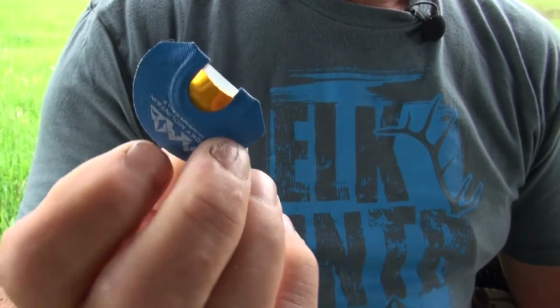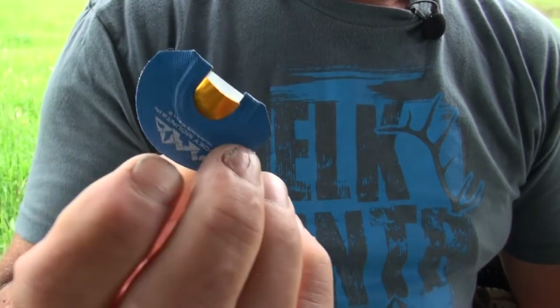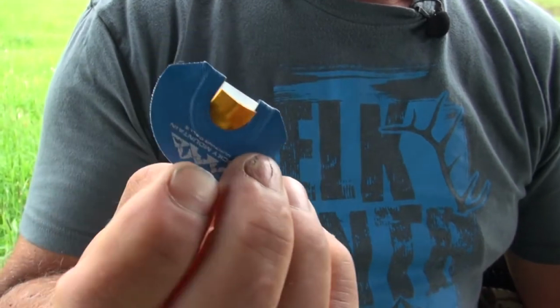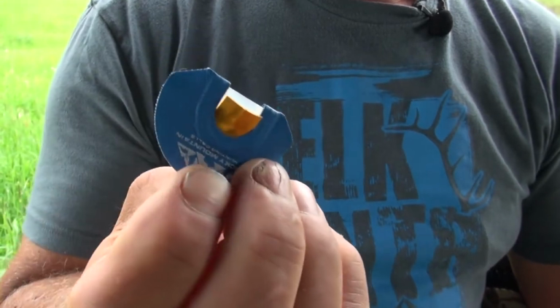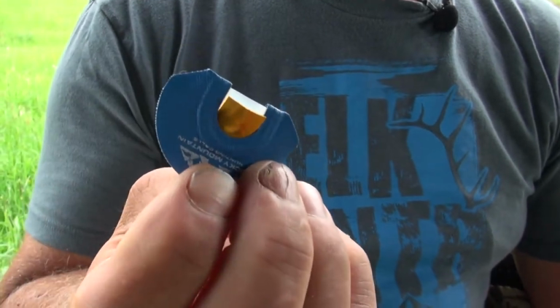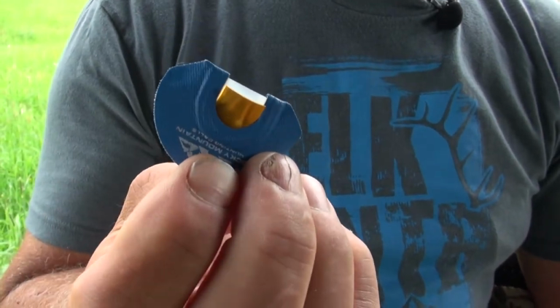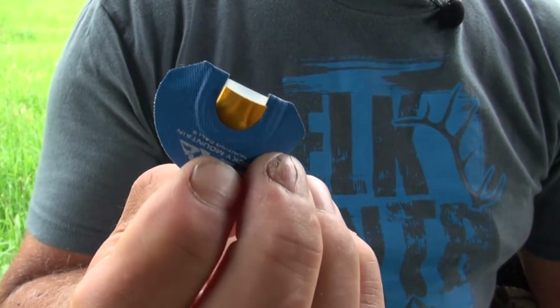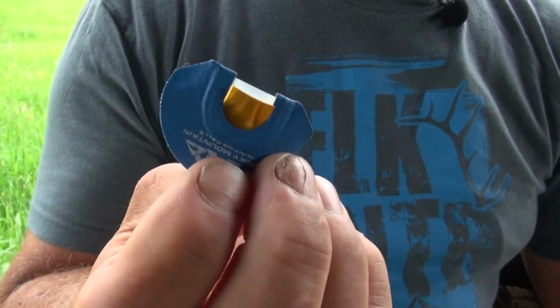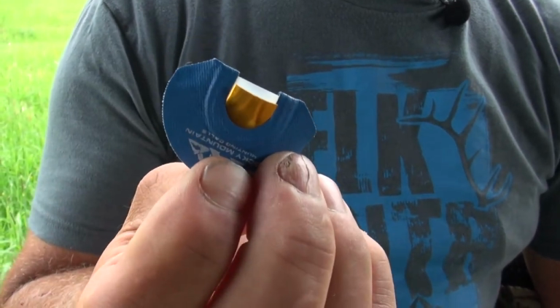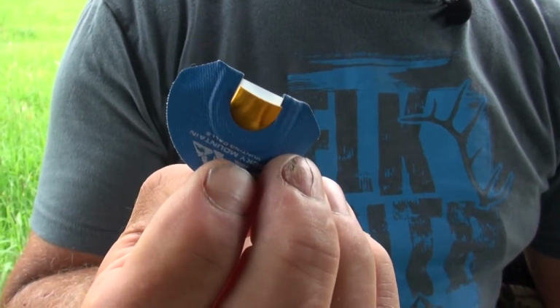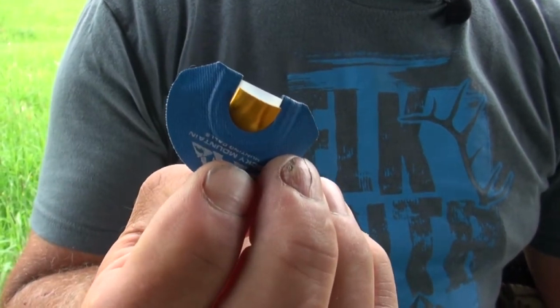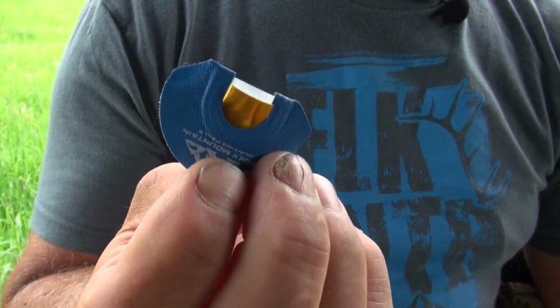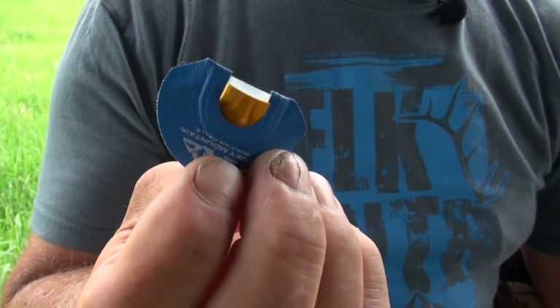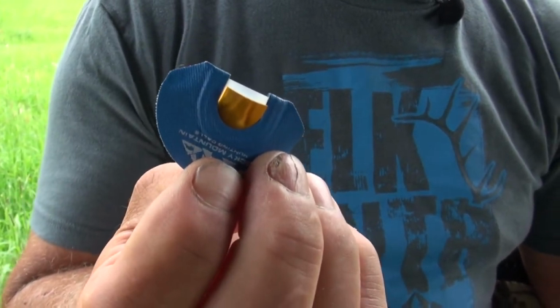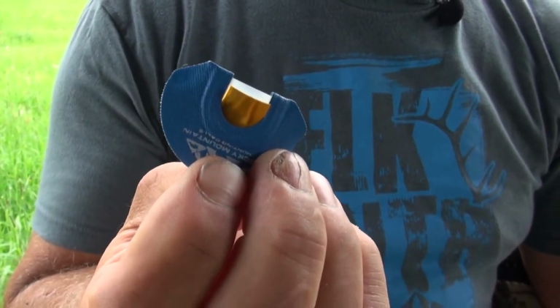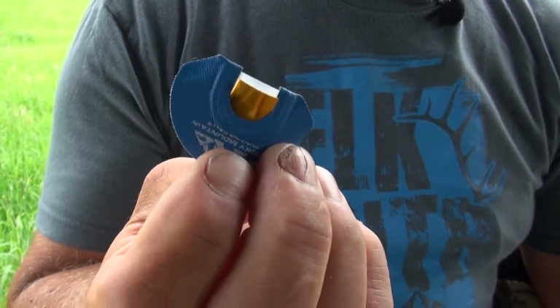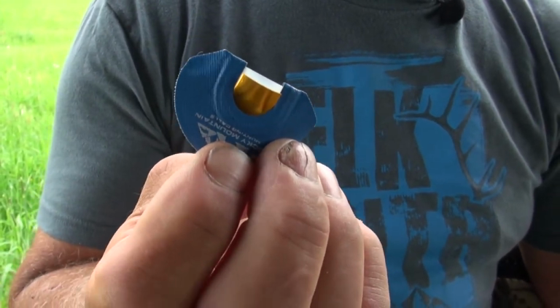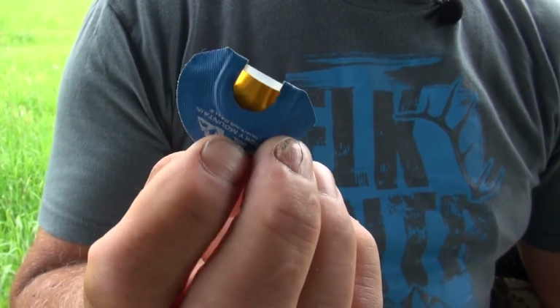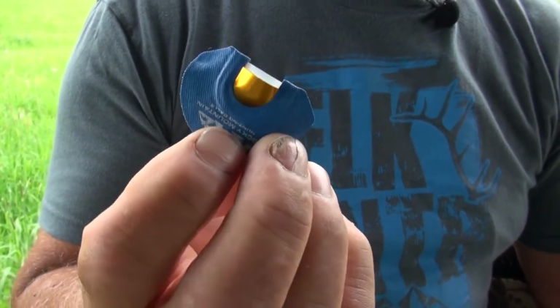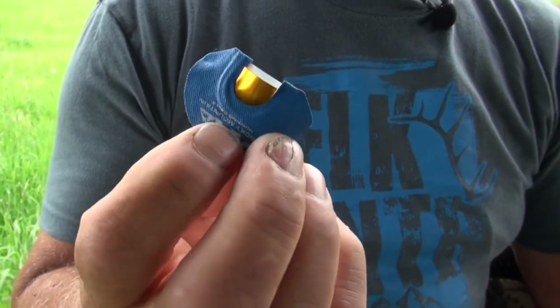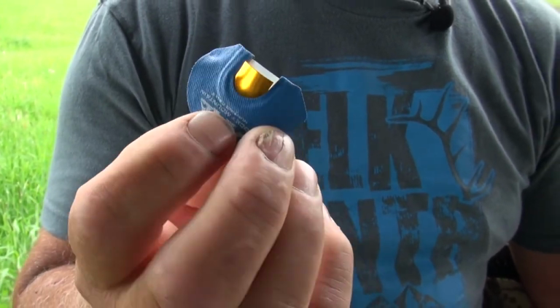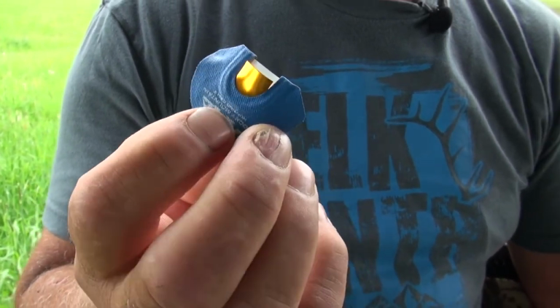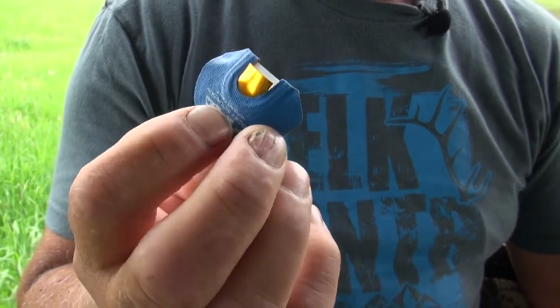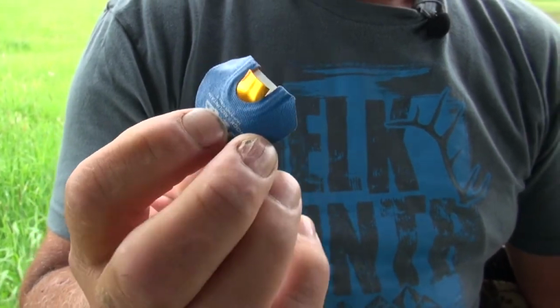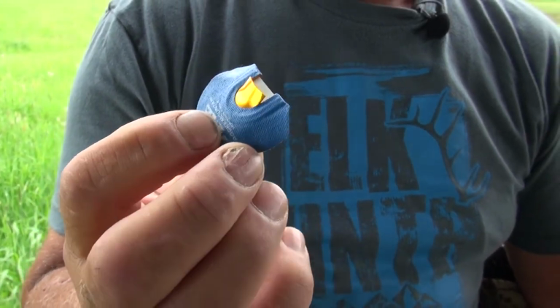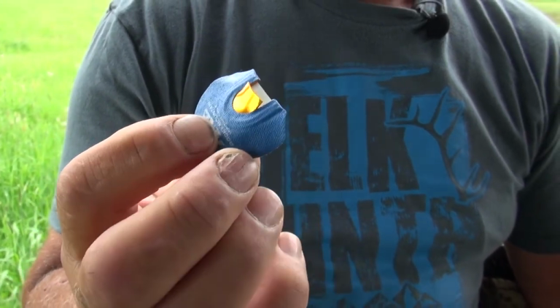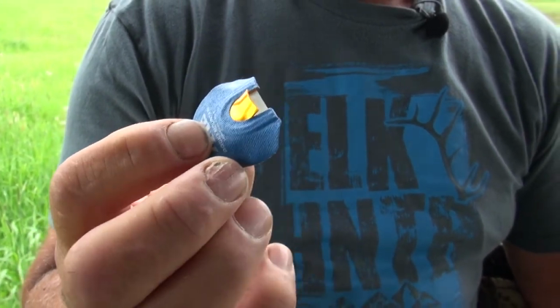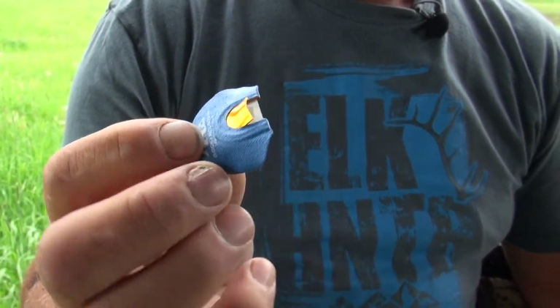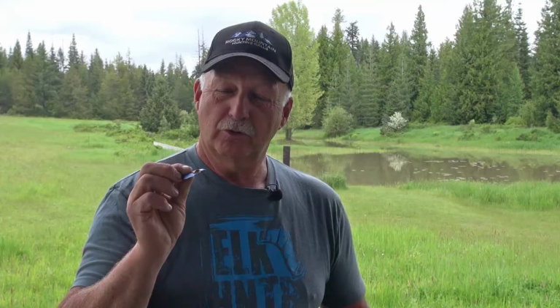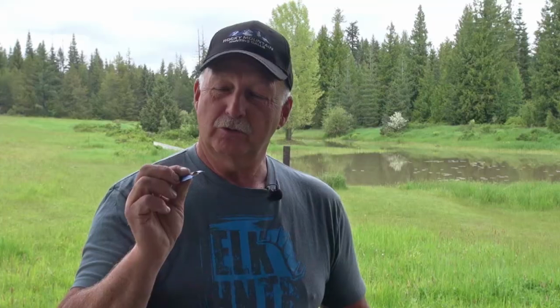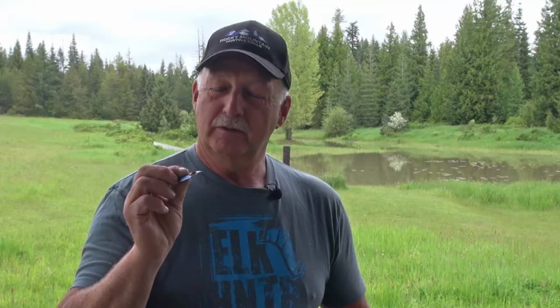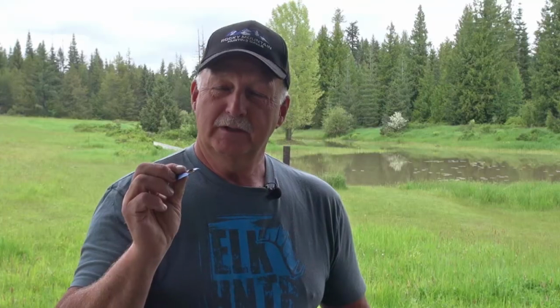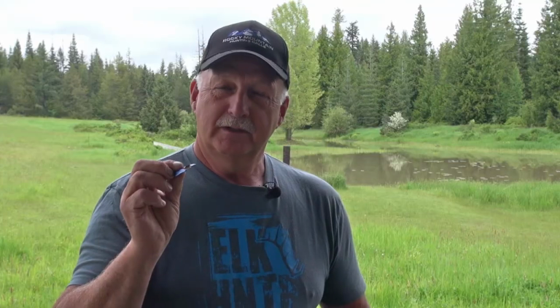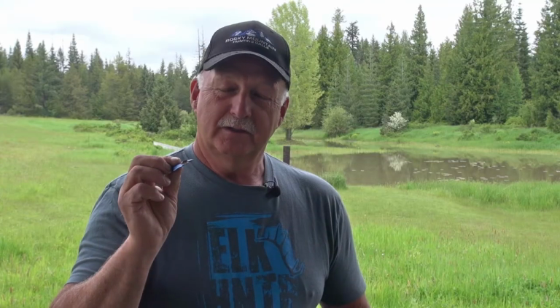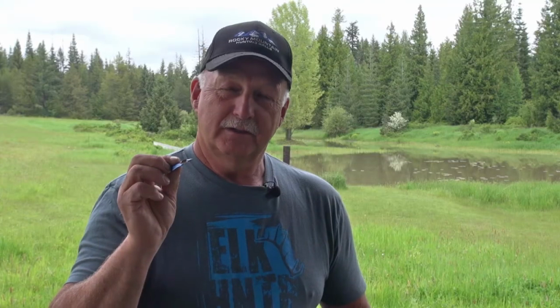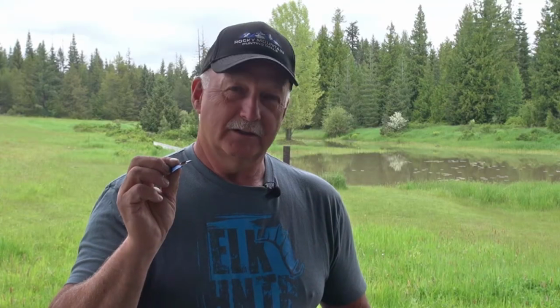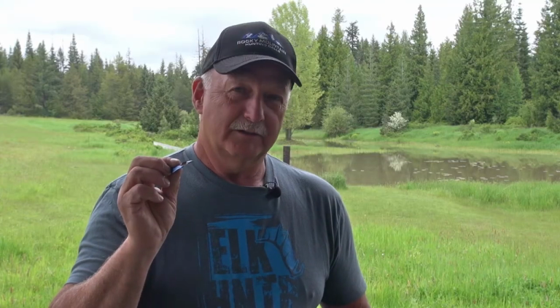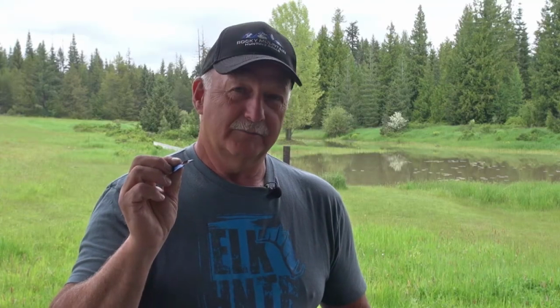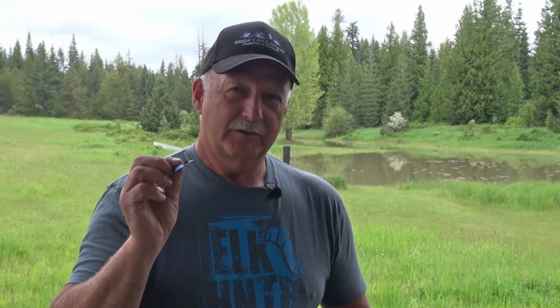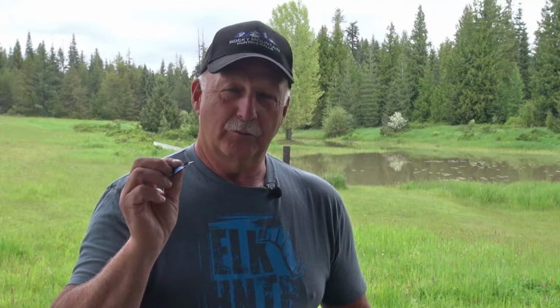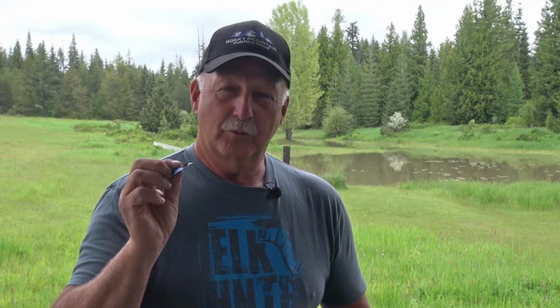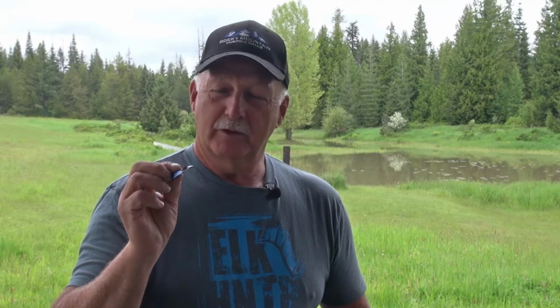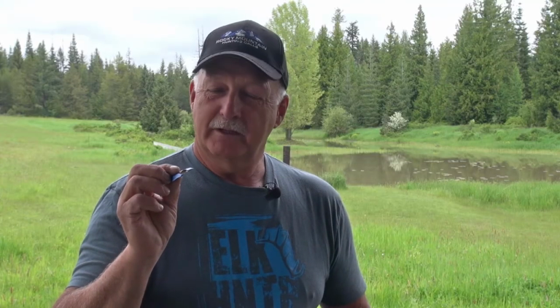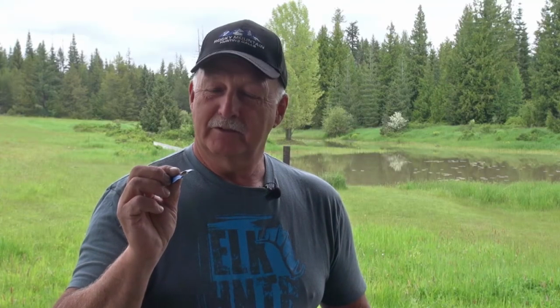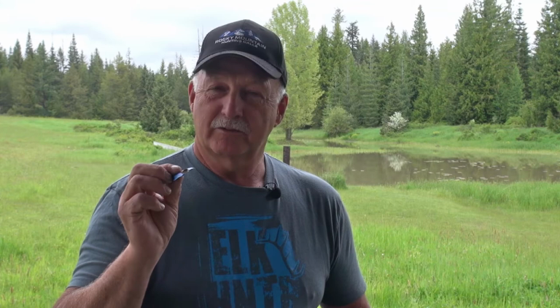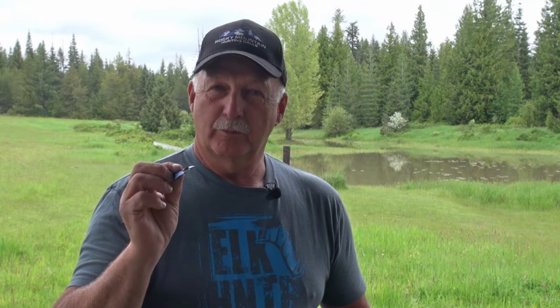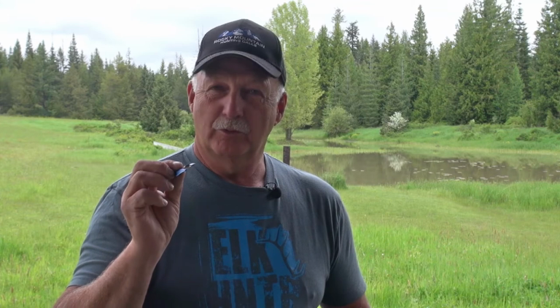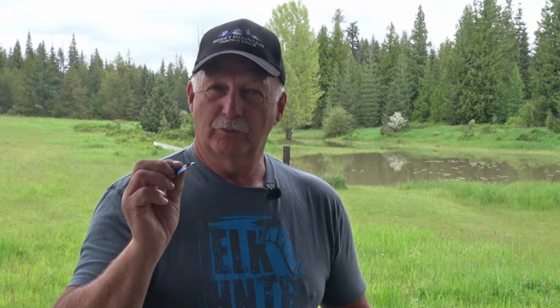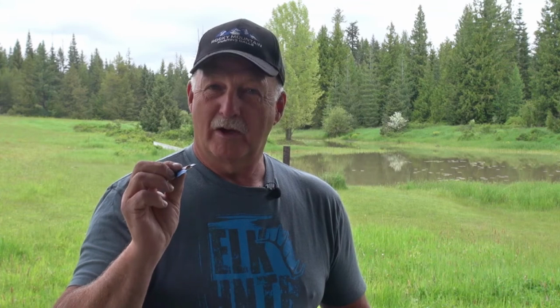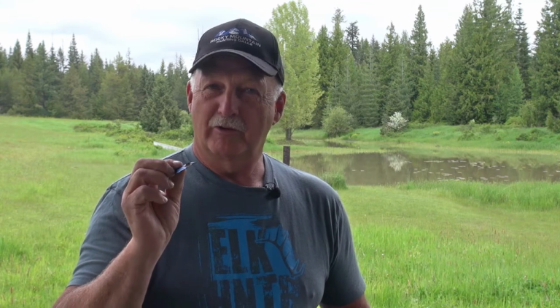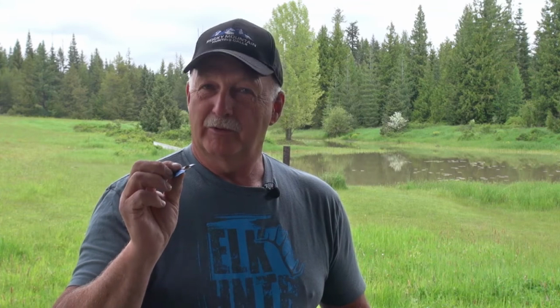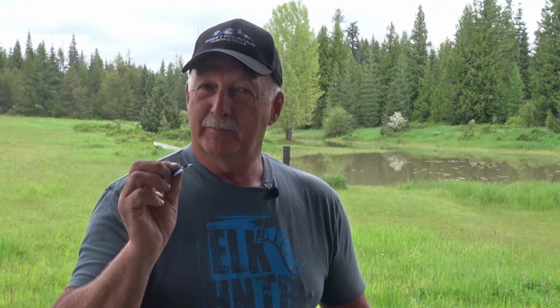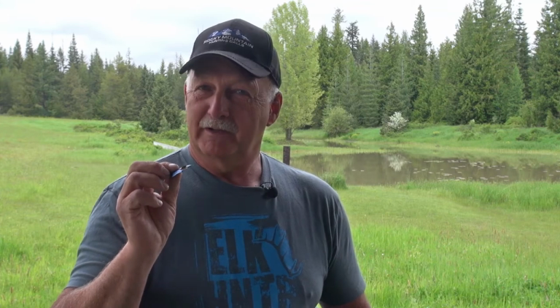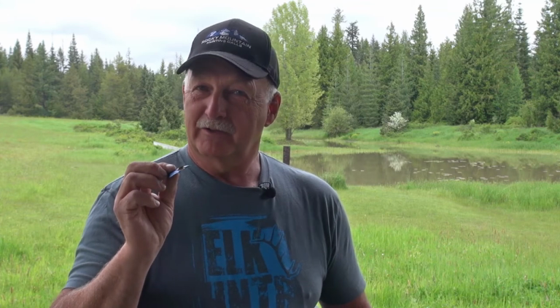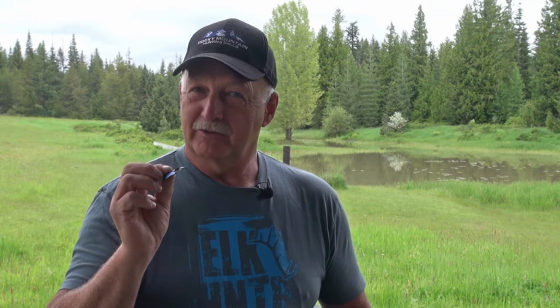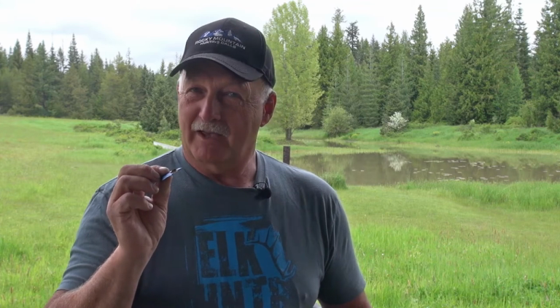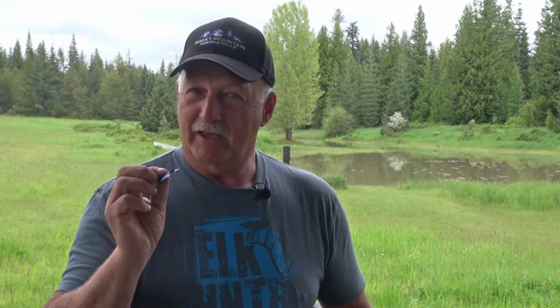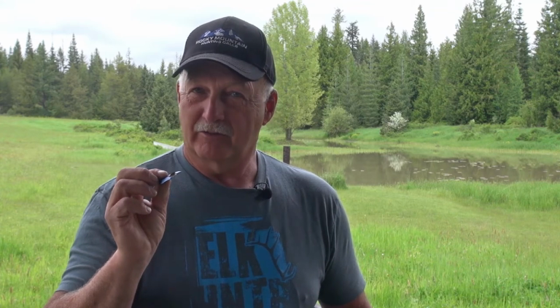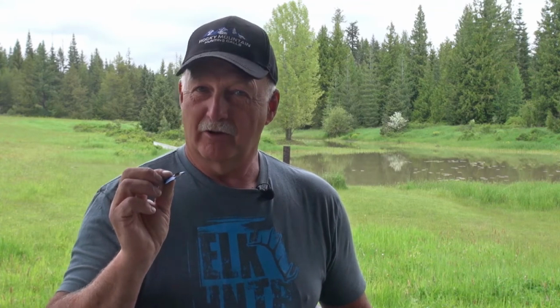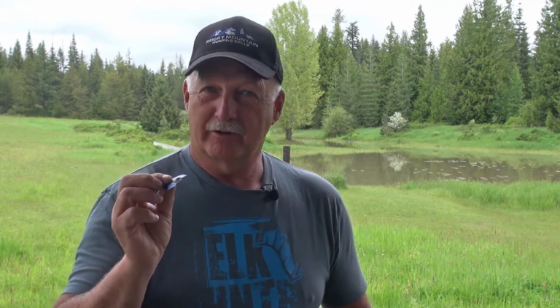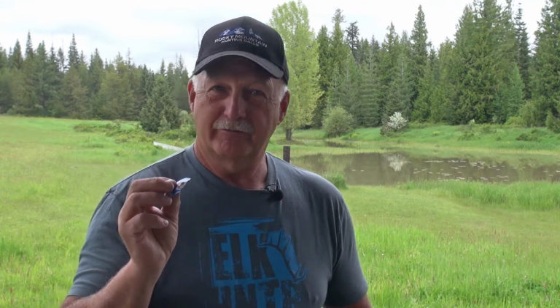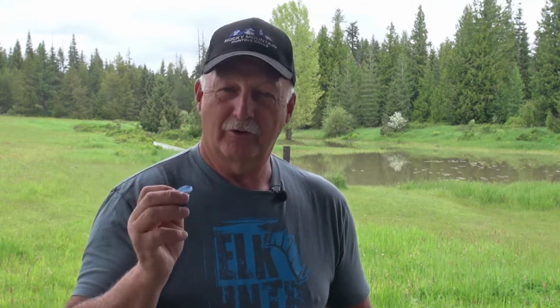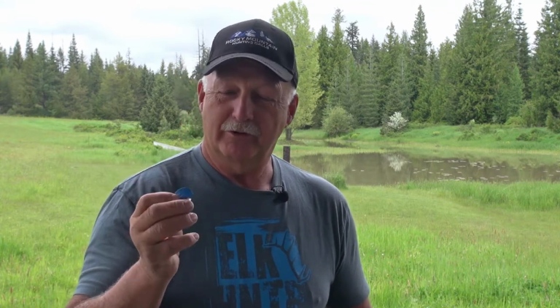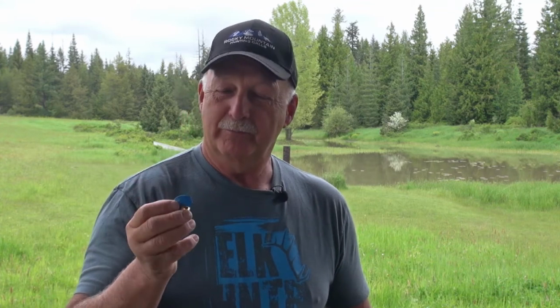It will do your challenge calls because it's got a high screaming pitch note. It really gets the bulls wound up because it has a lot of volume.